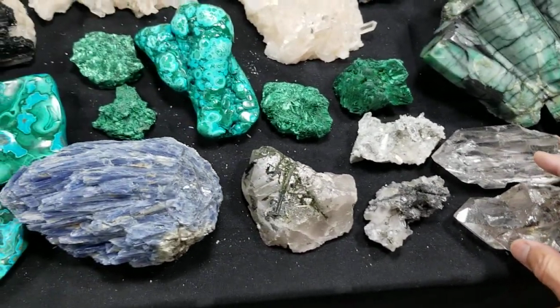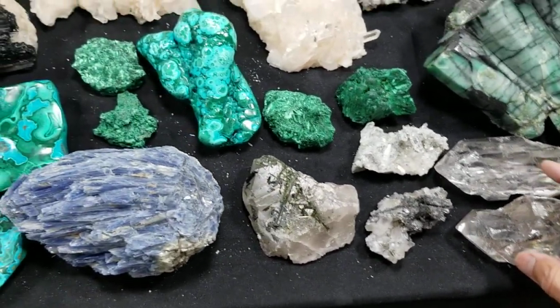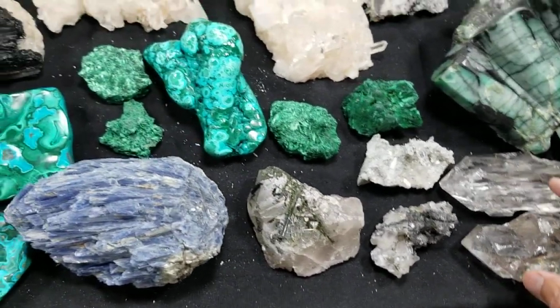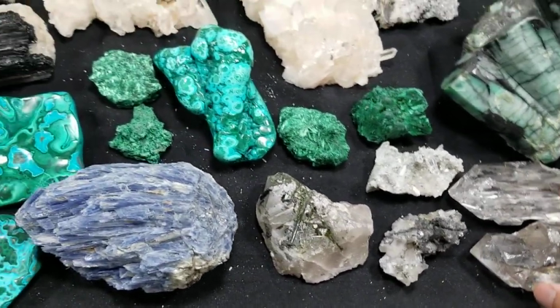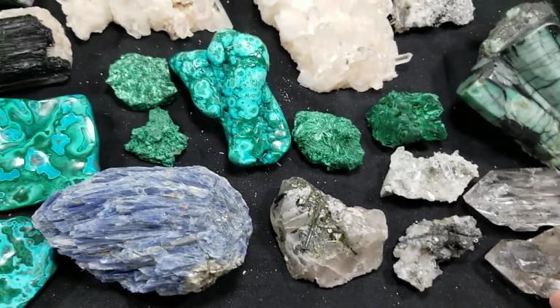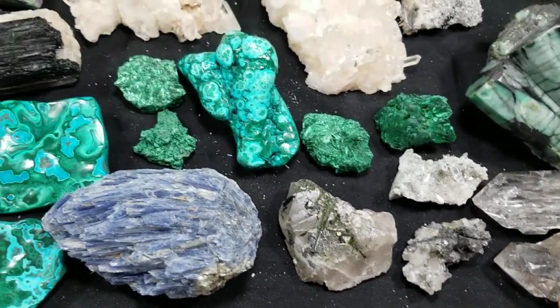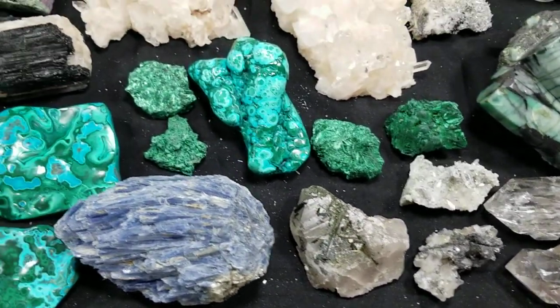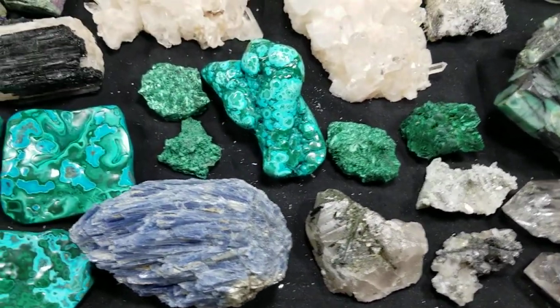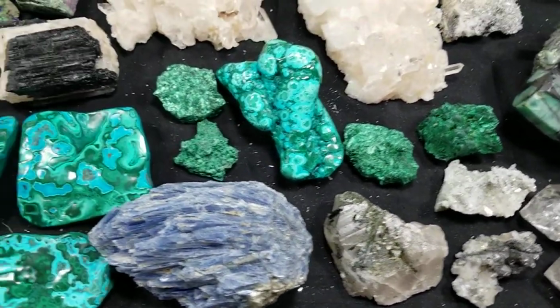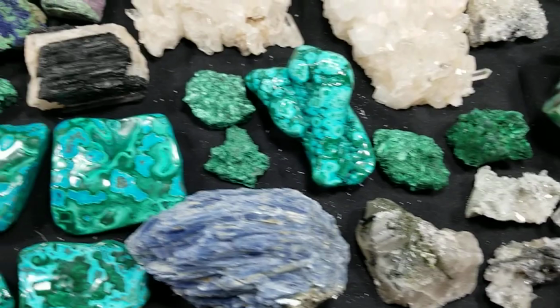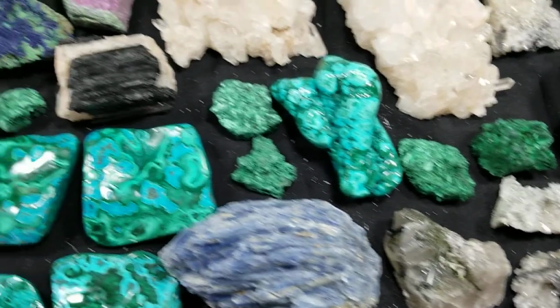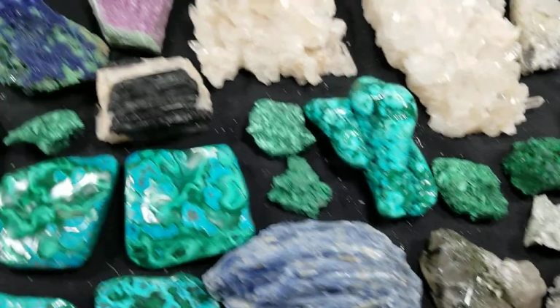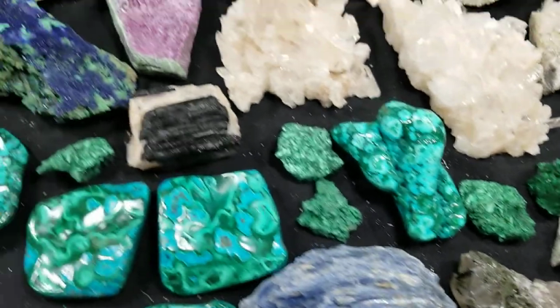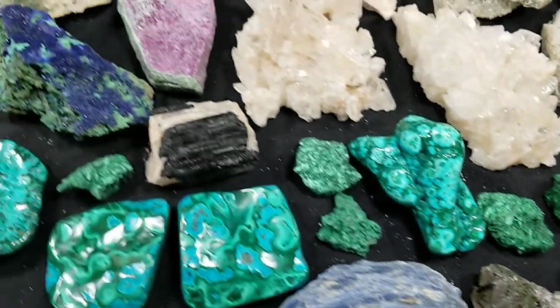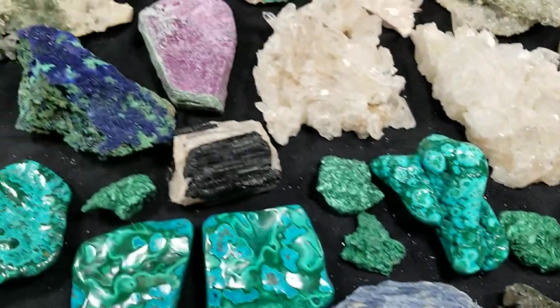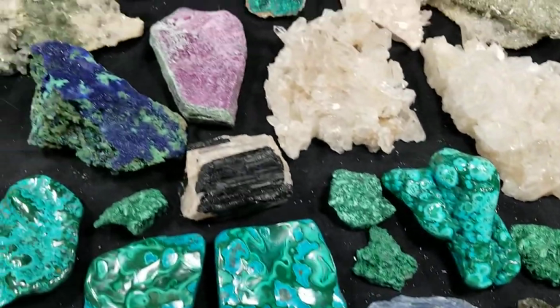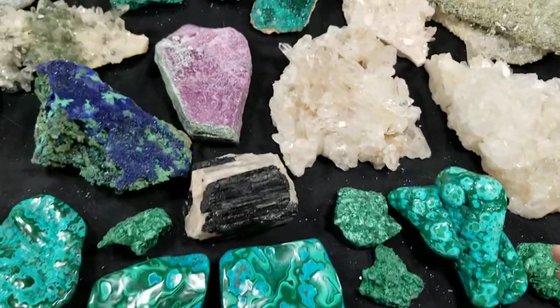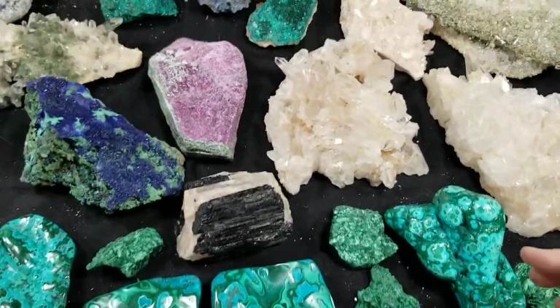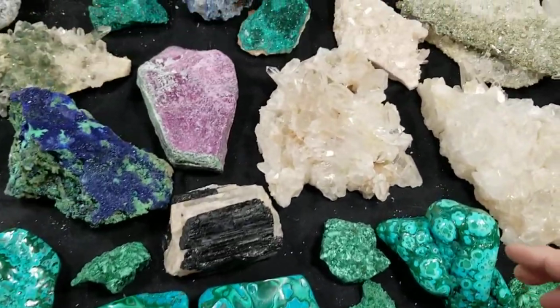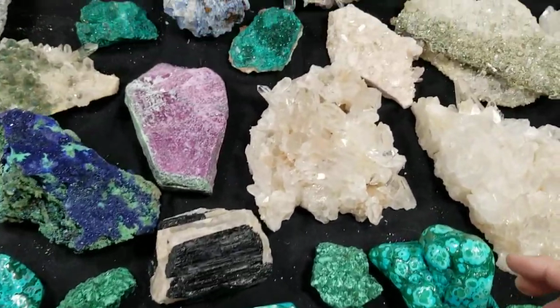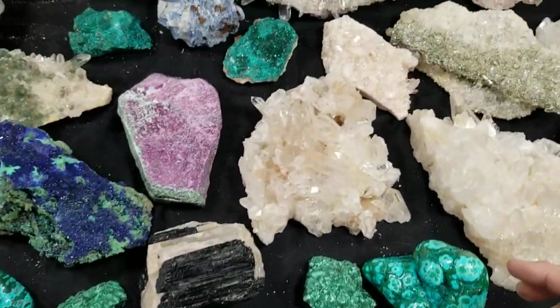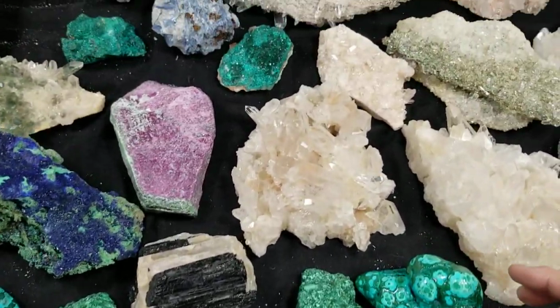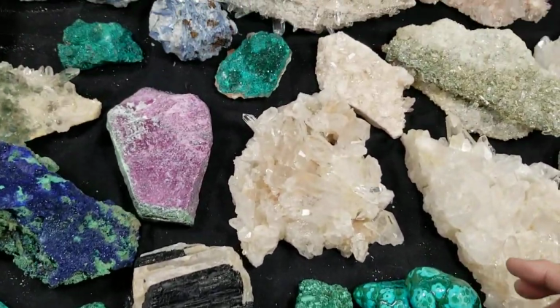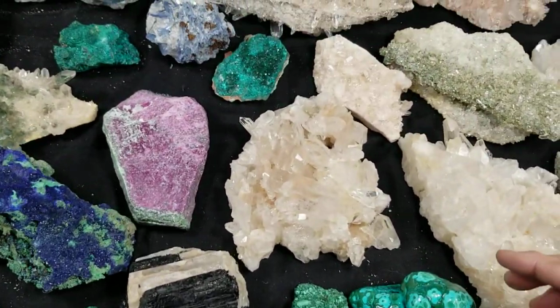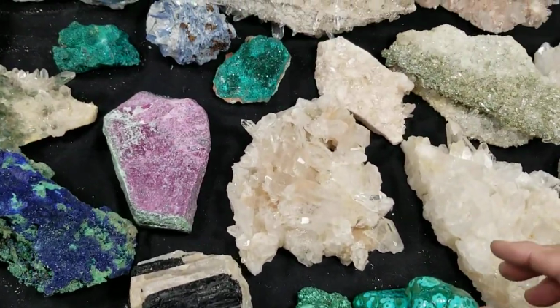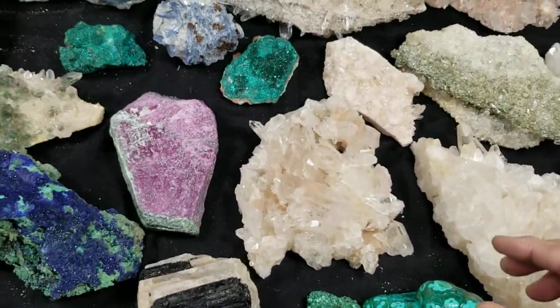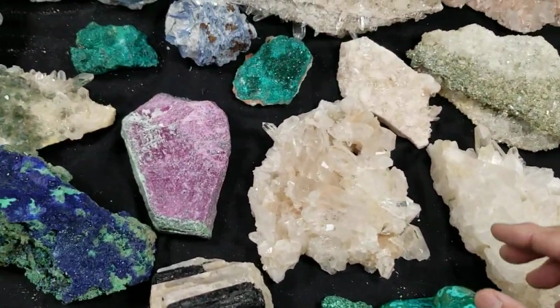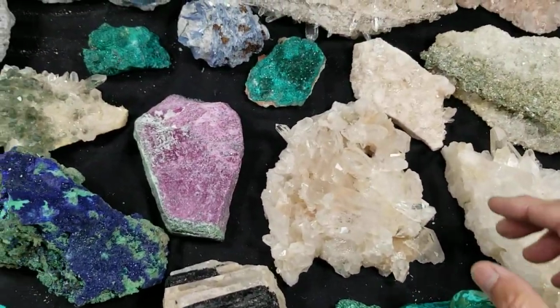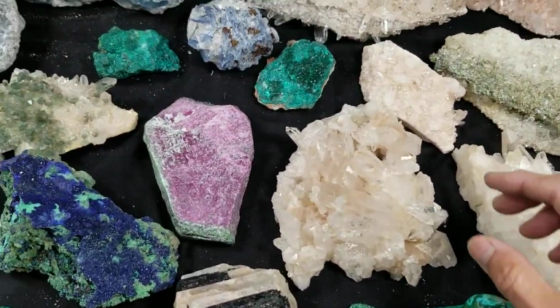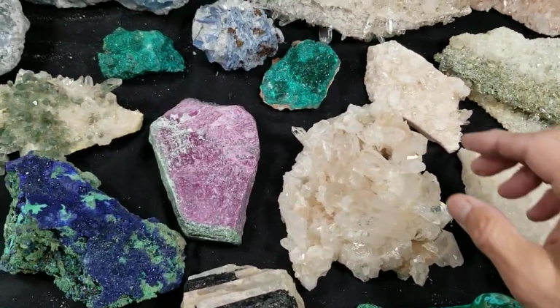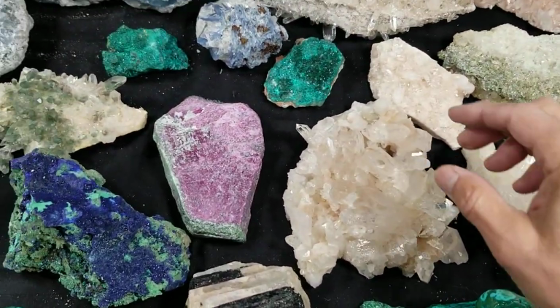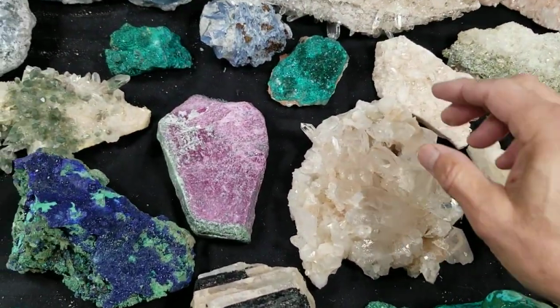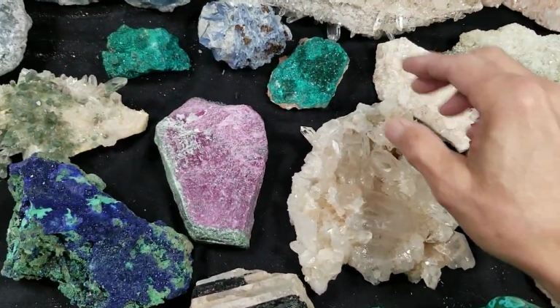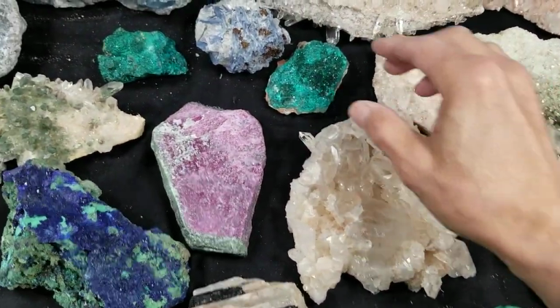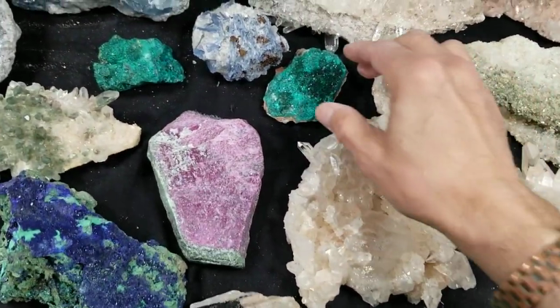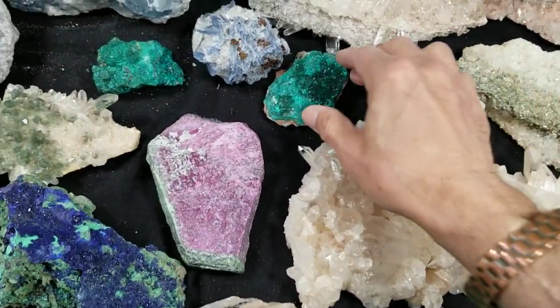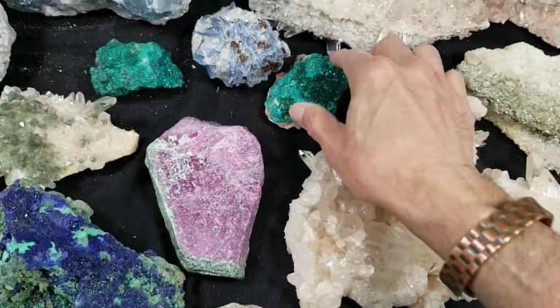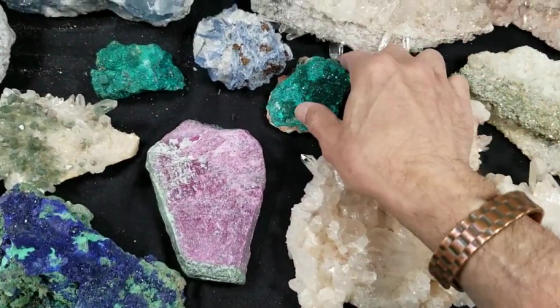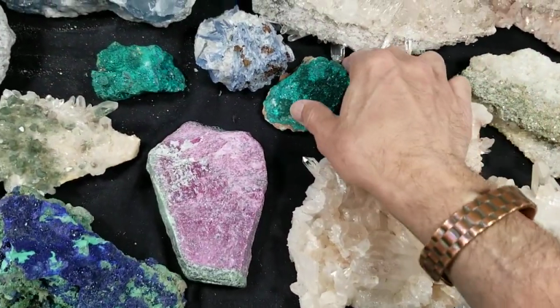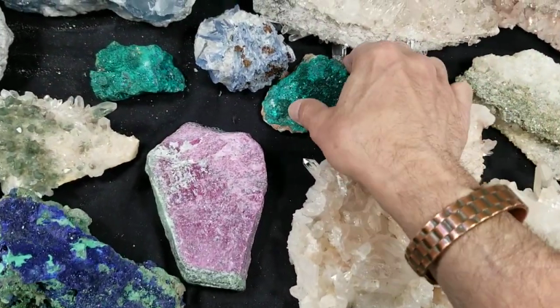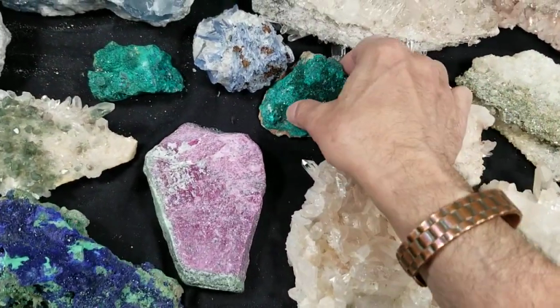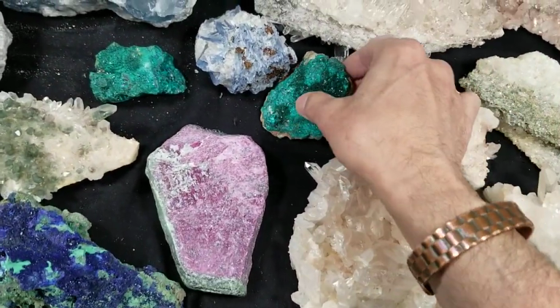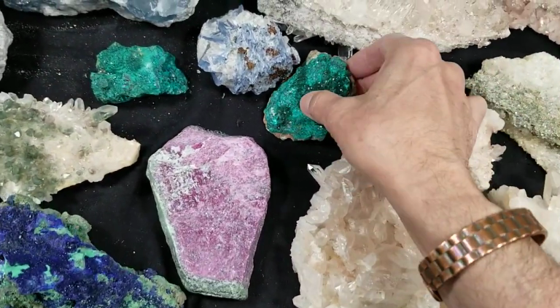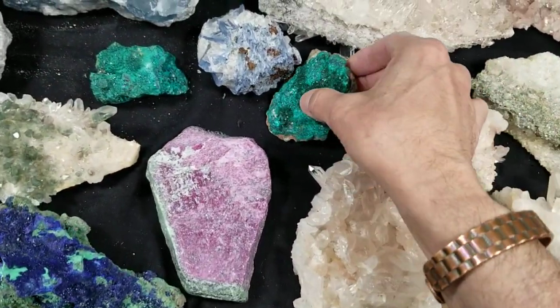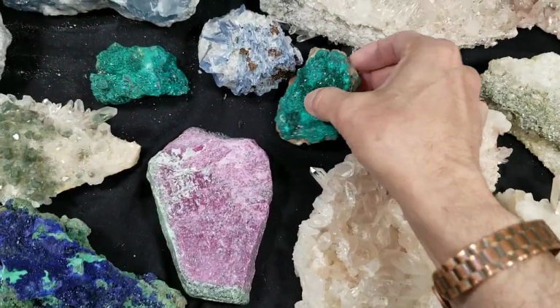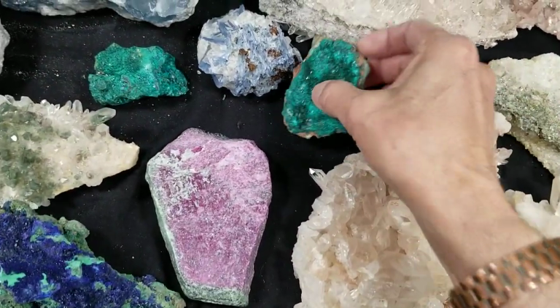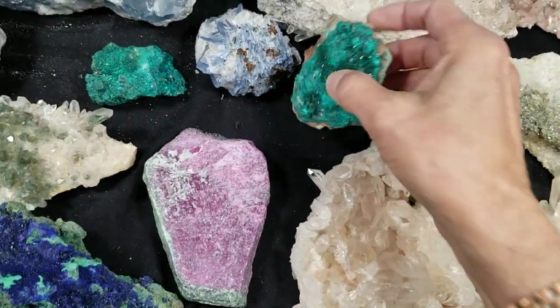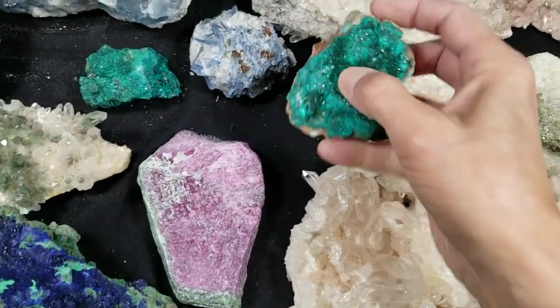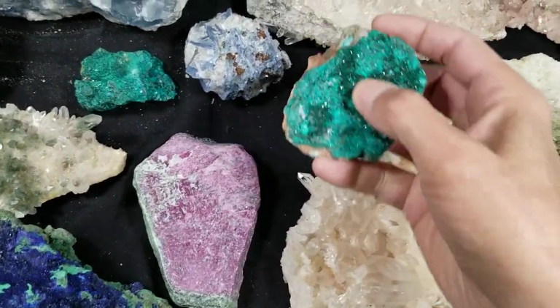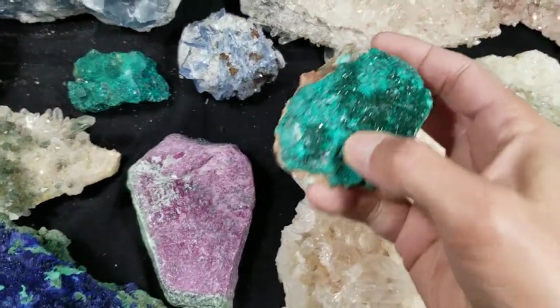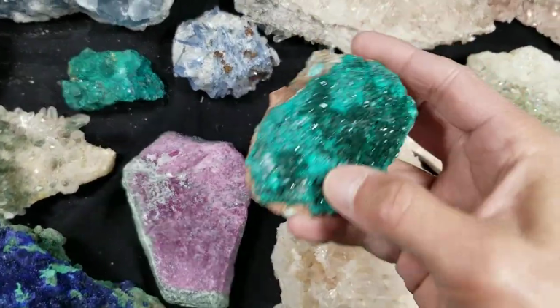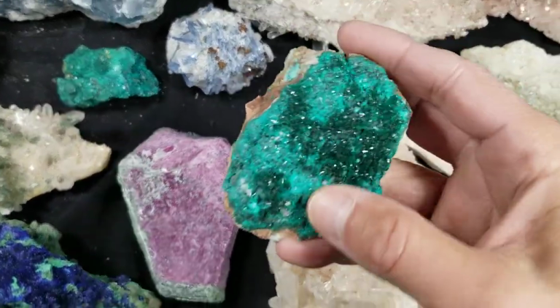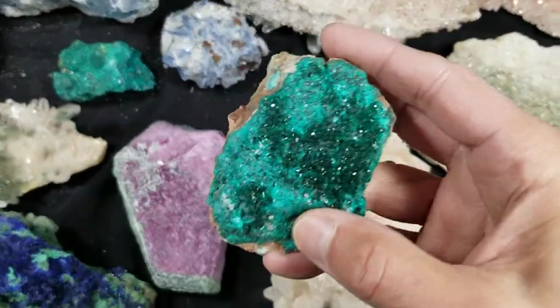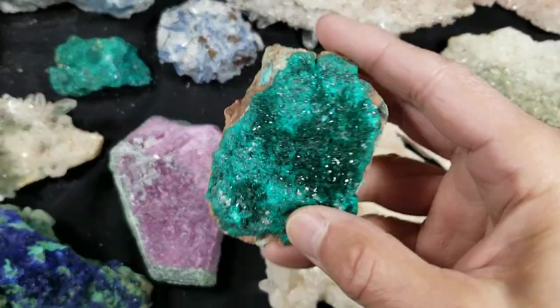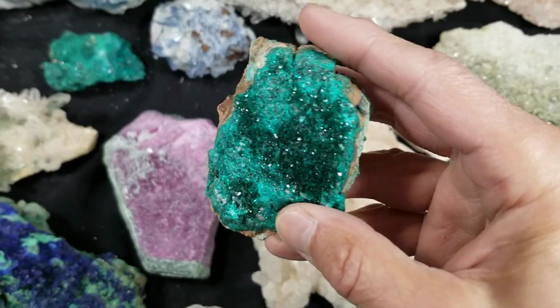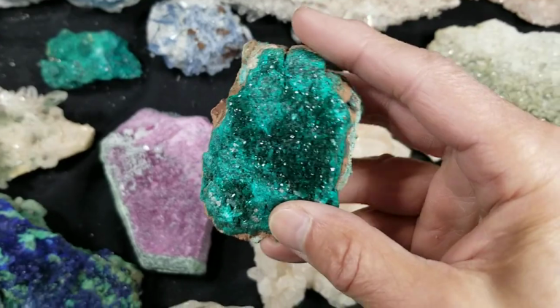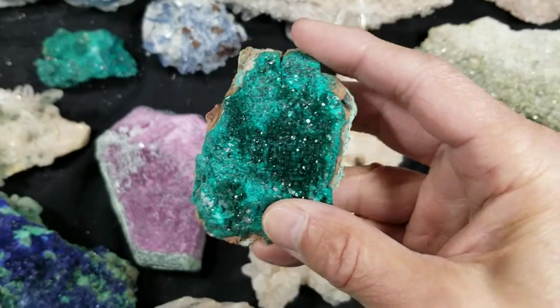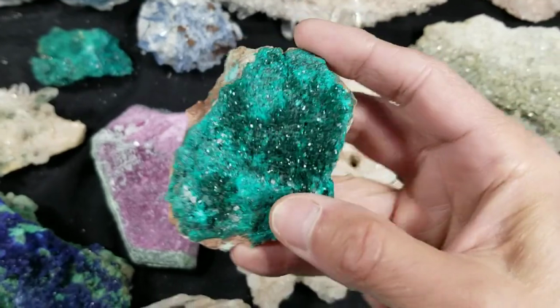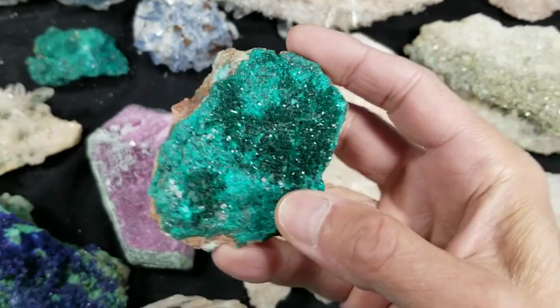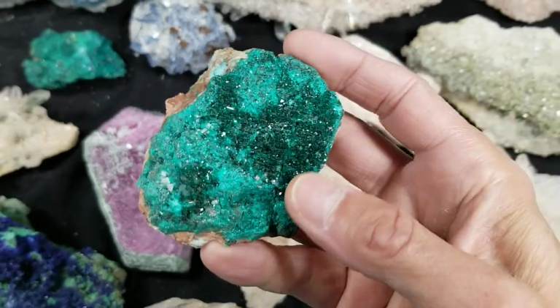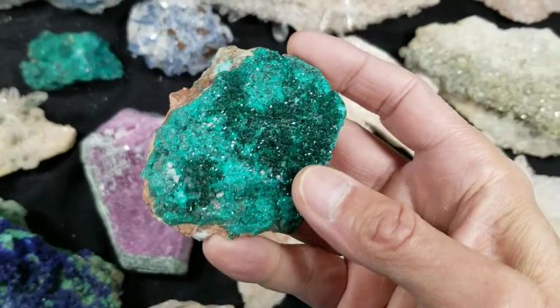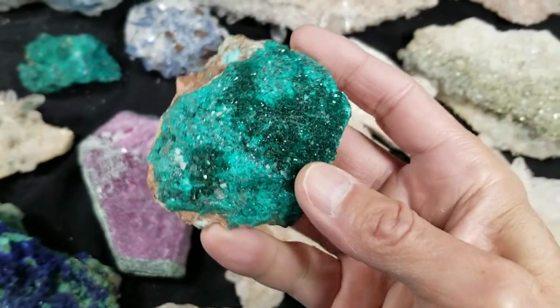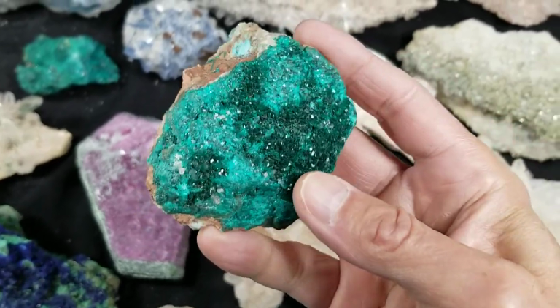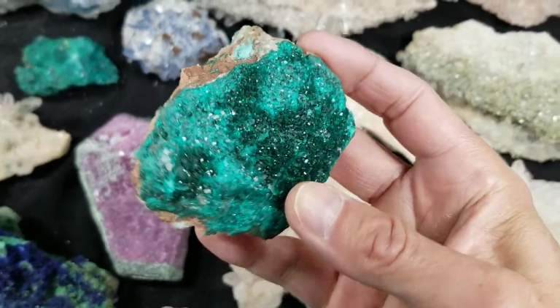This year for the first time we picked up some diopside — never had that before. We have three pieces of it.